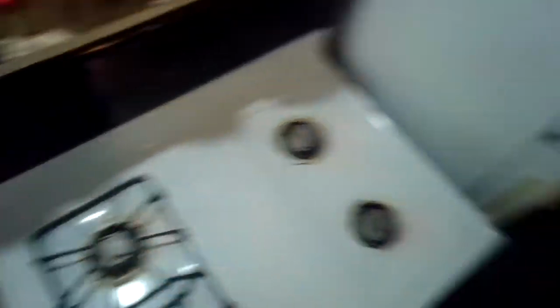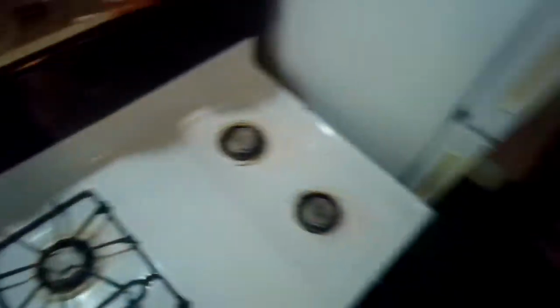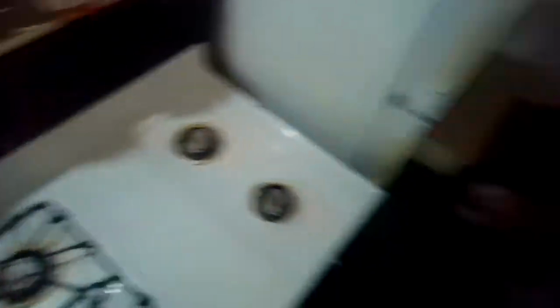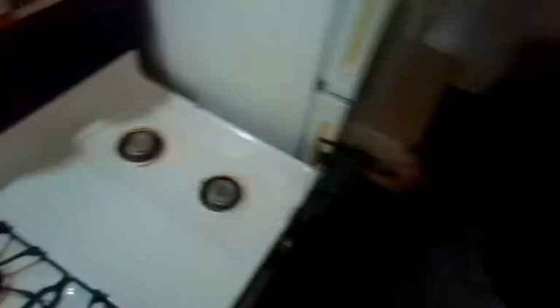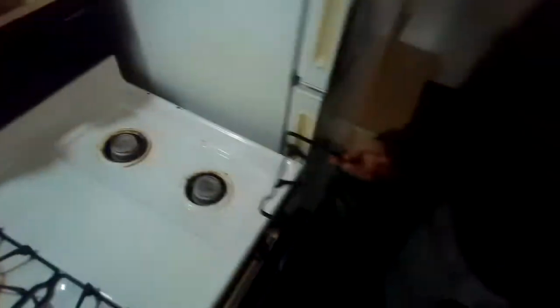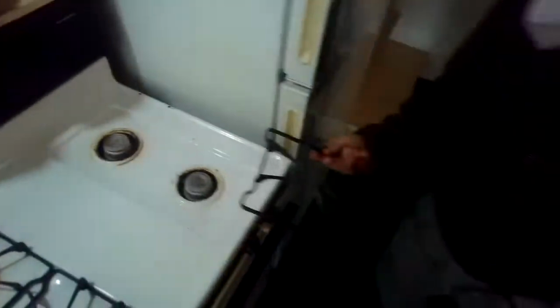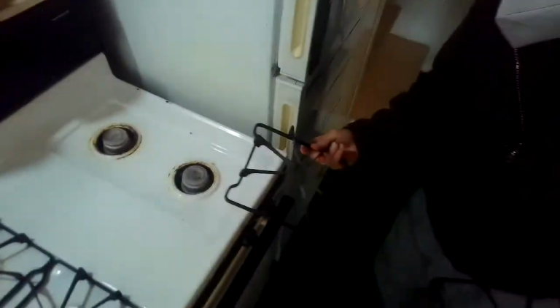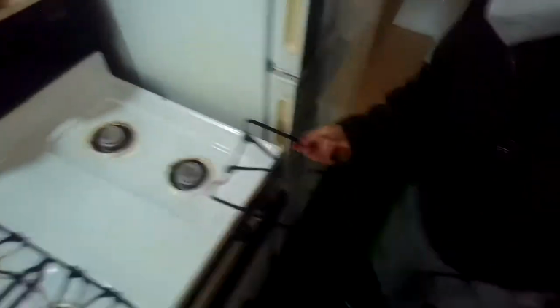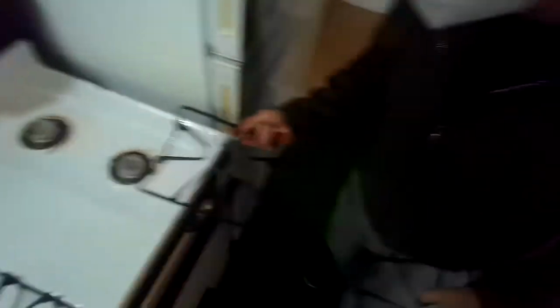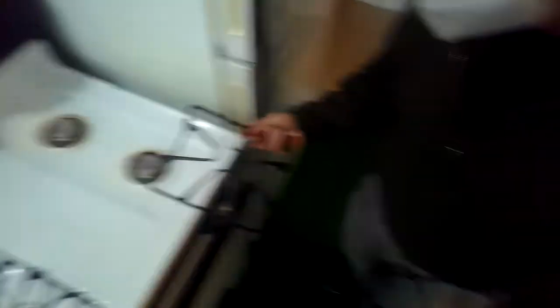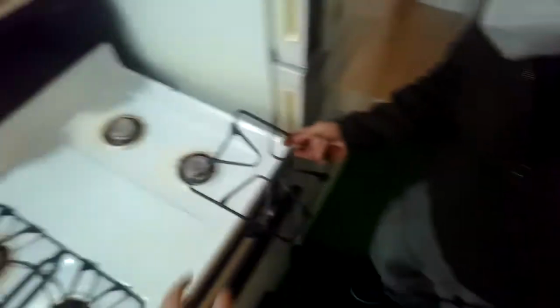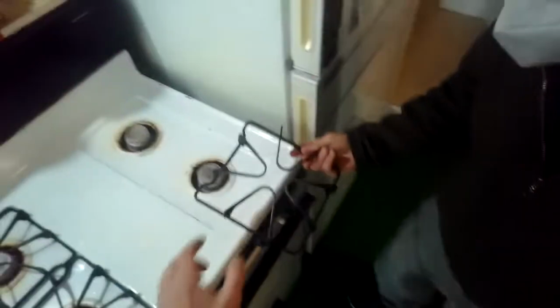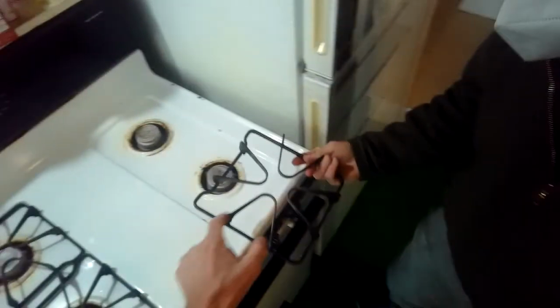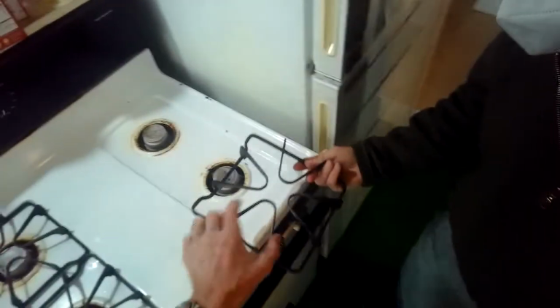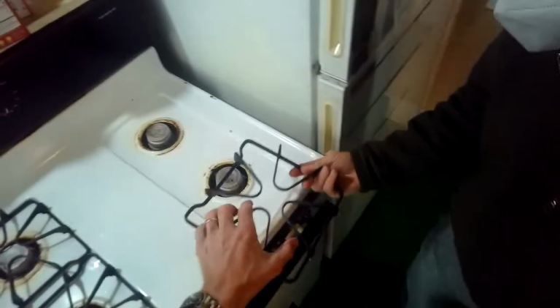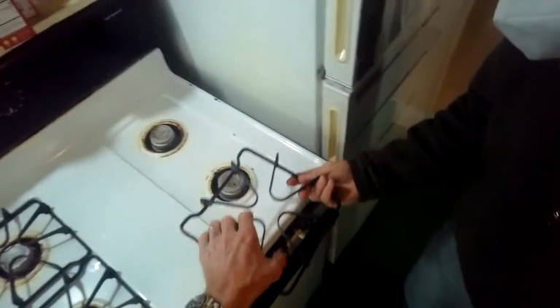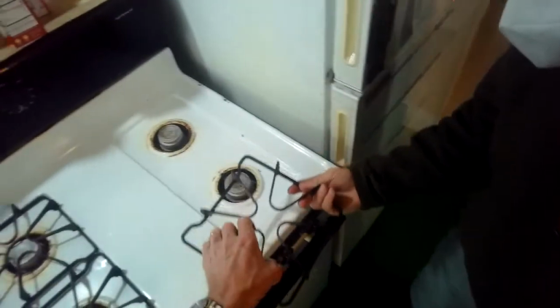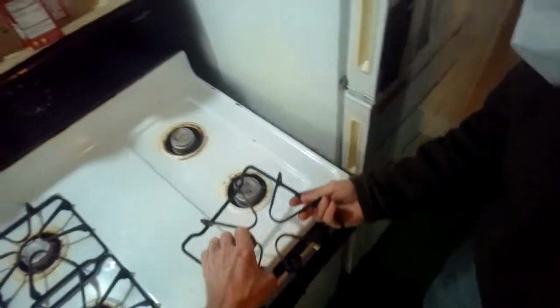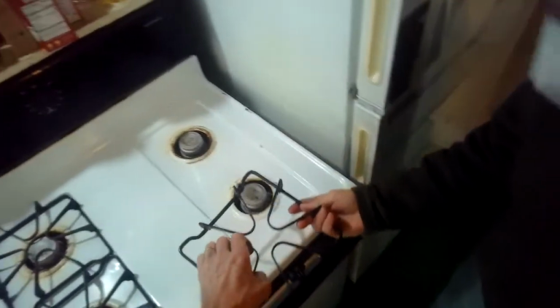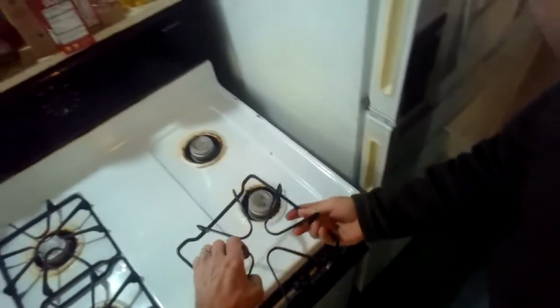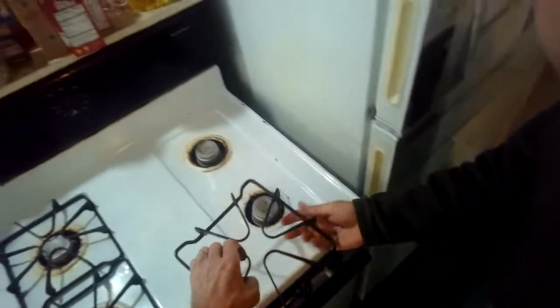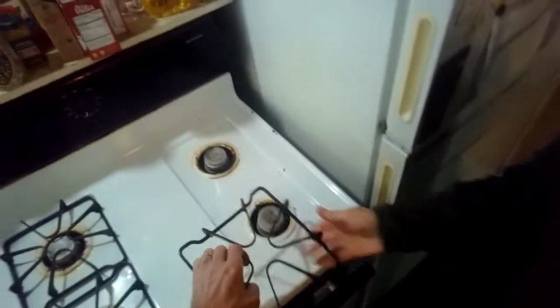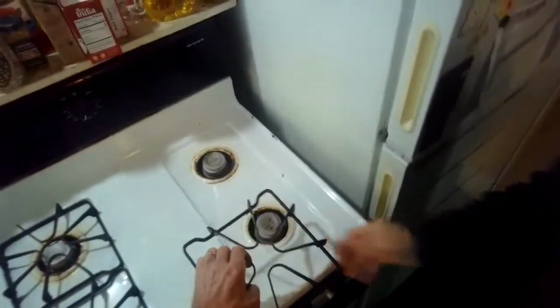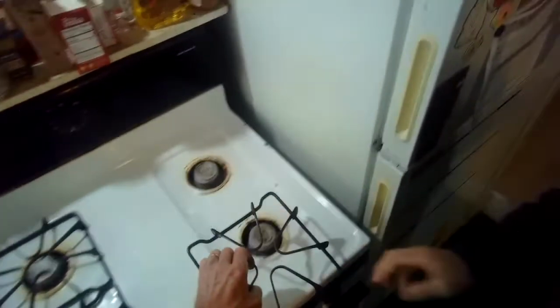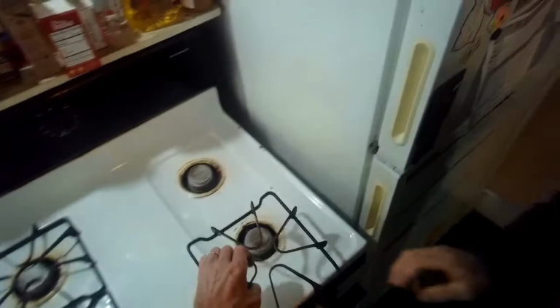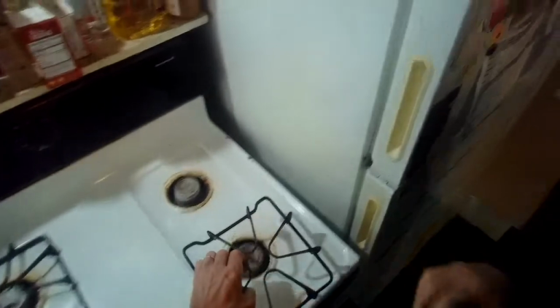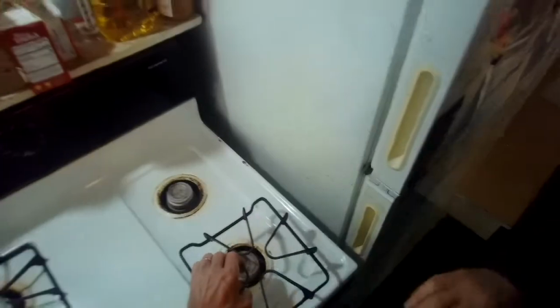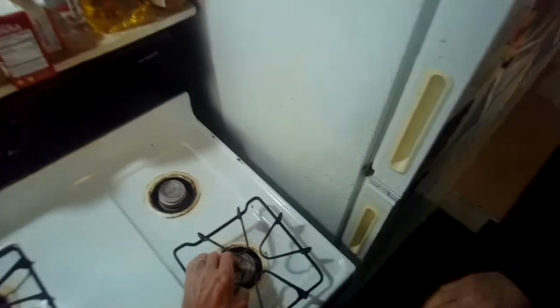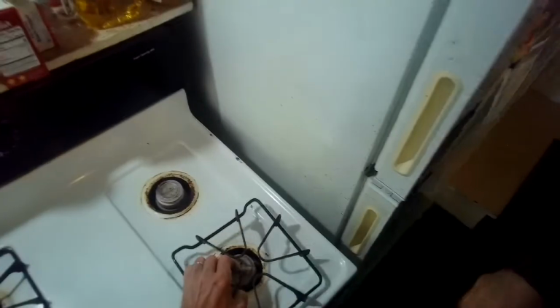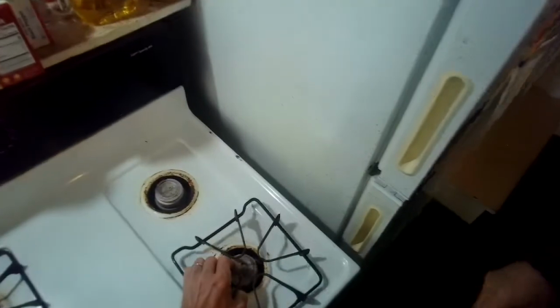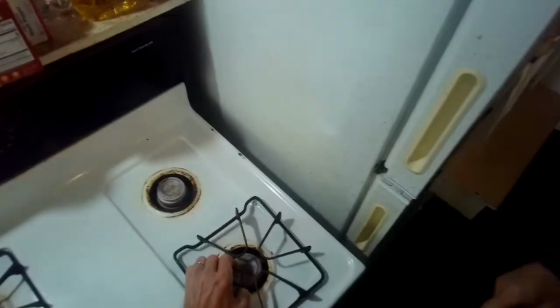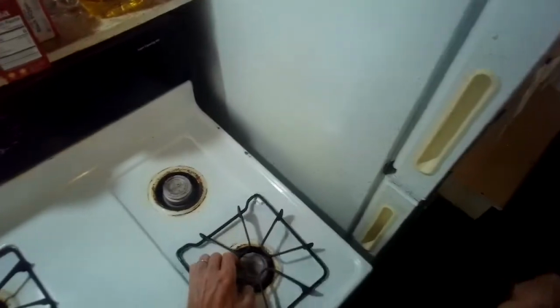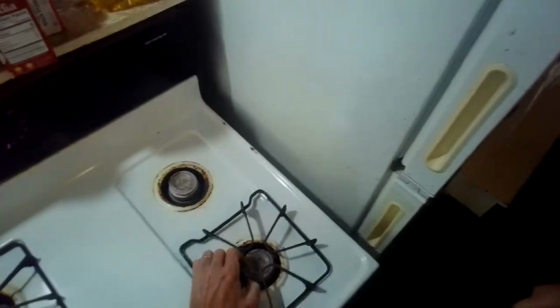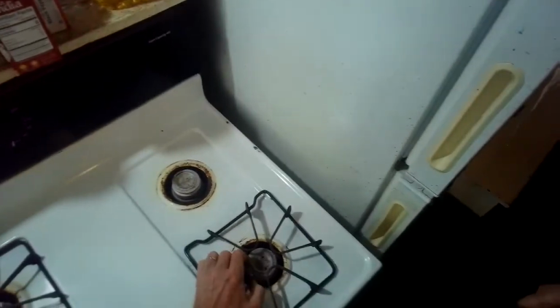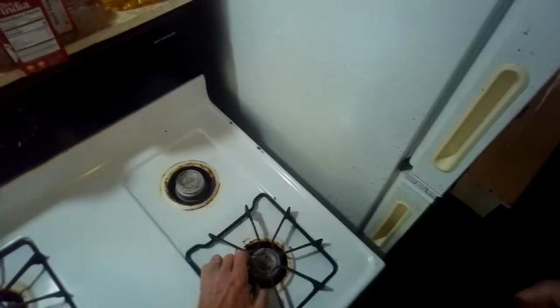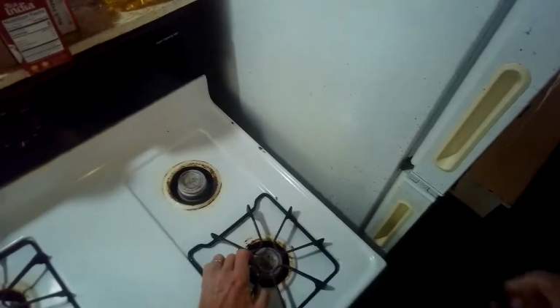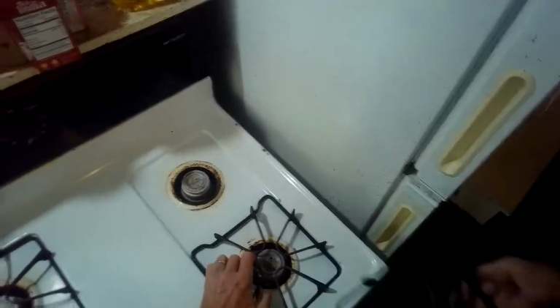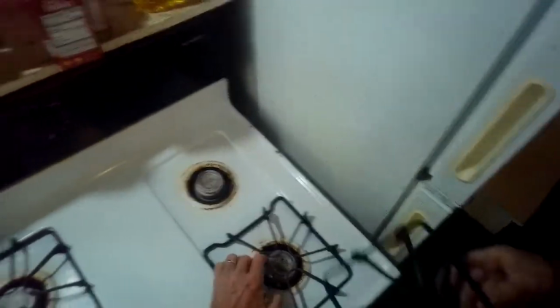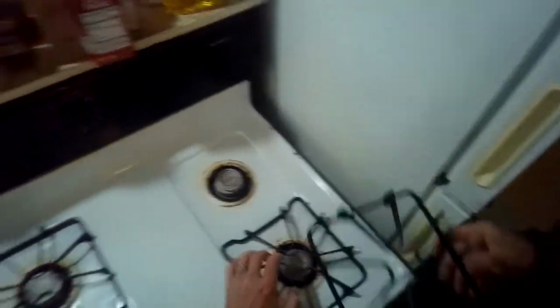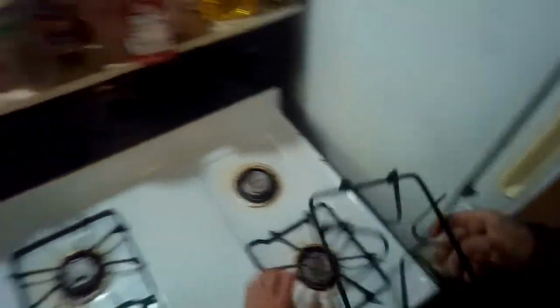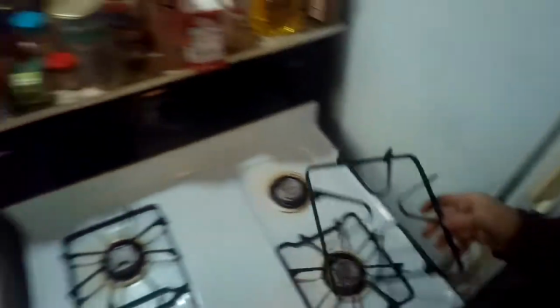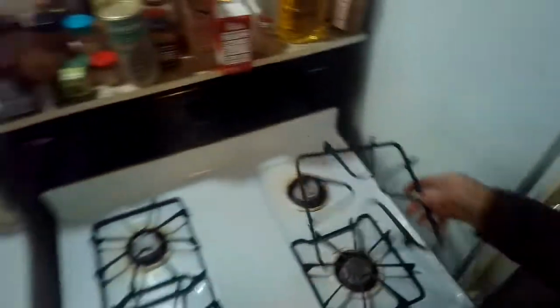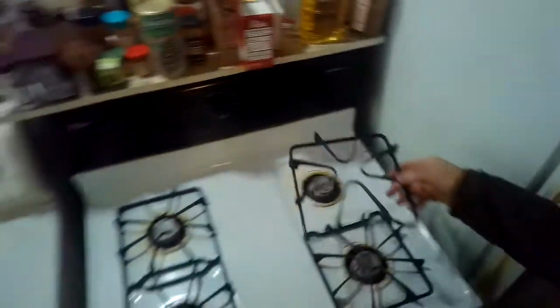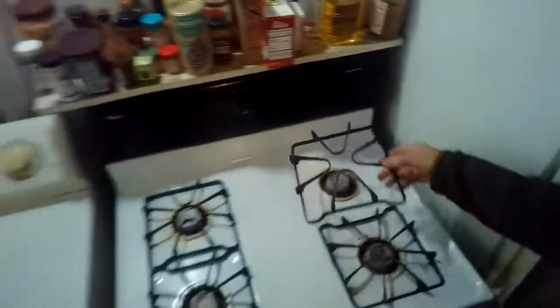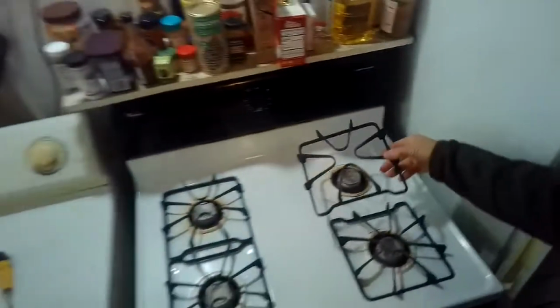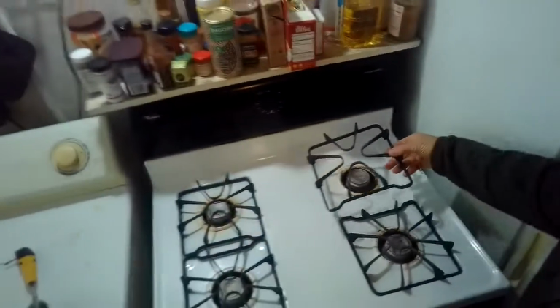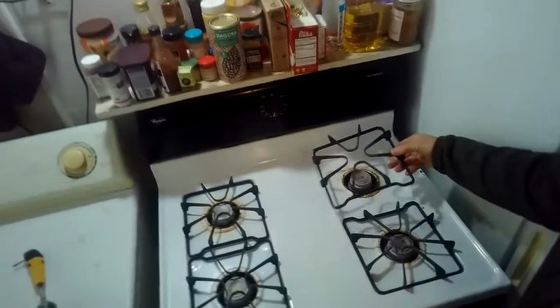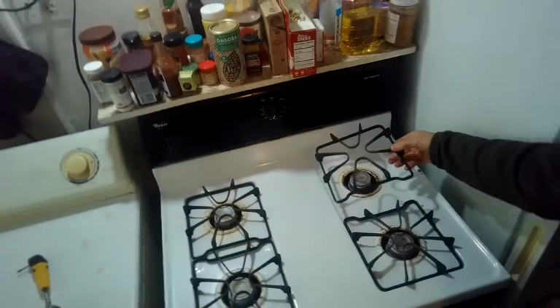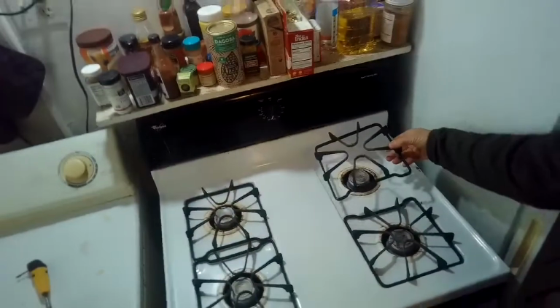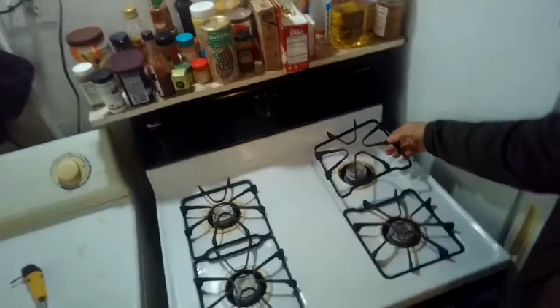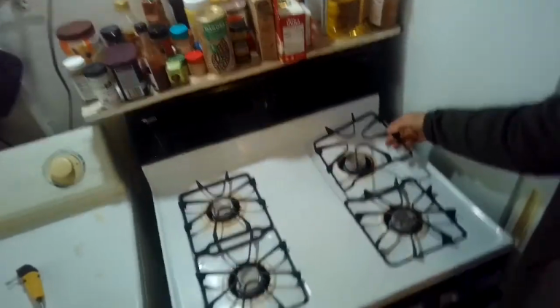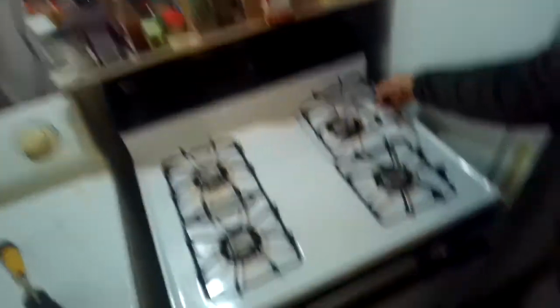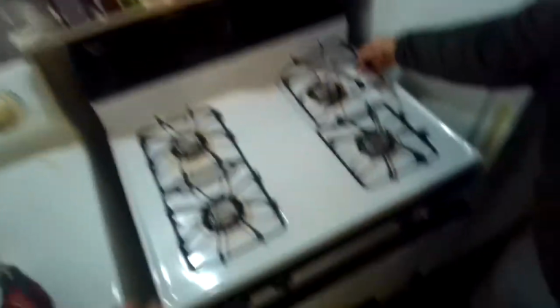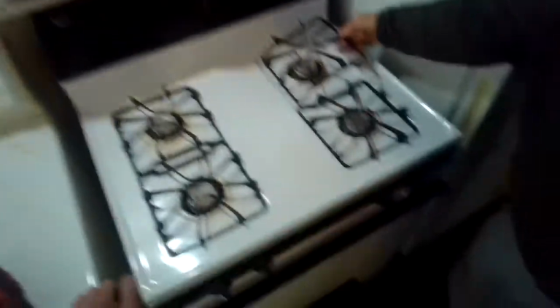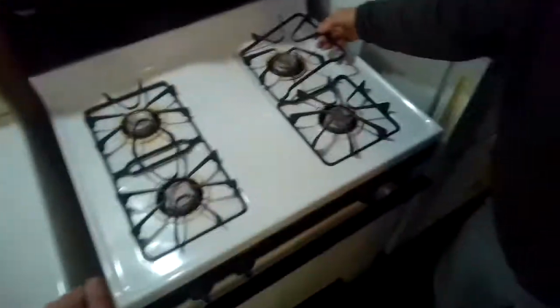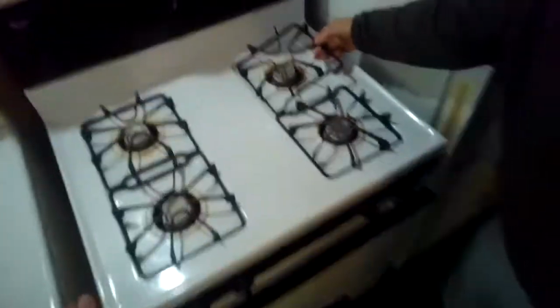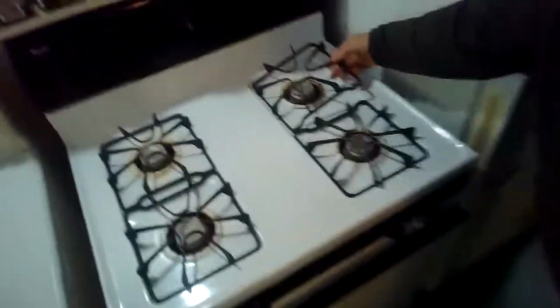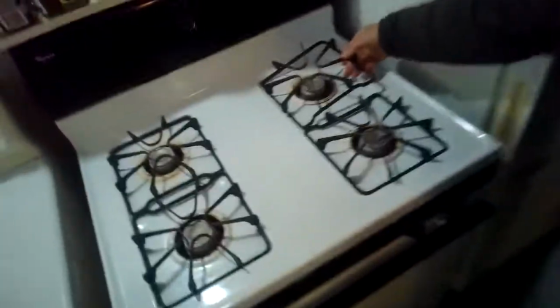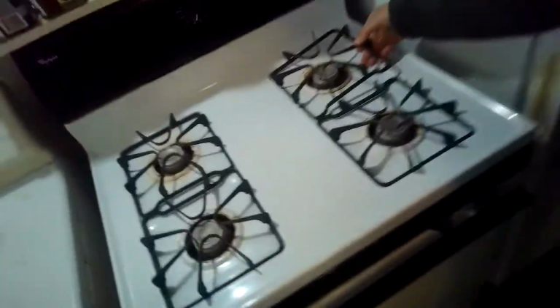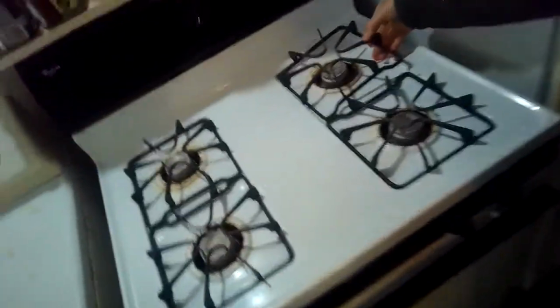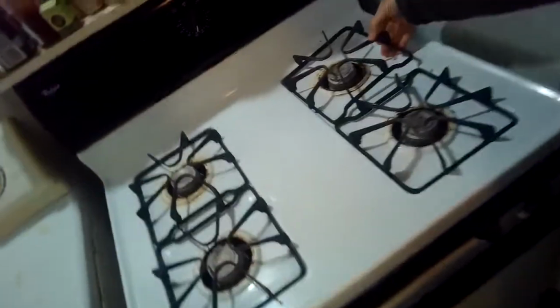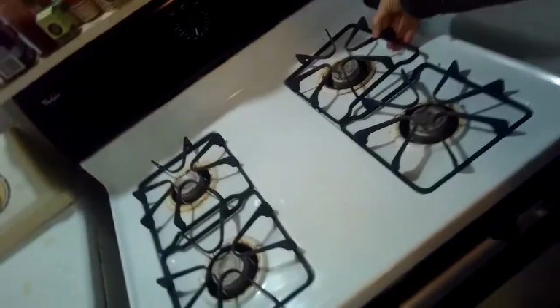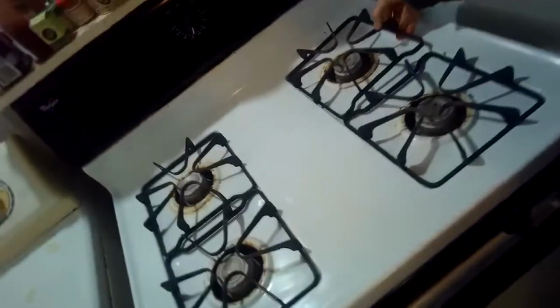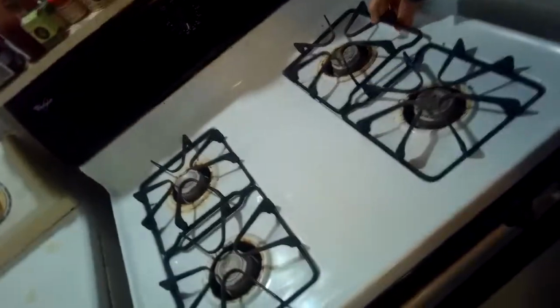The oven did great — it got up to 350 degrees, took about 15 minutes all together.